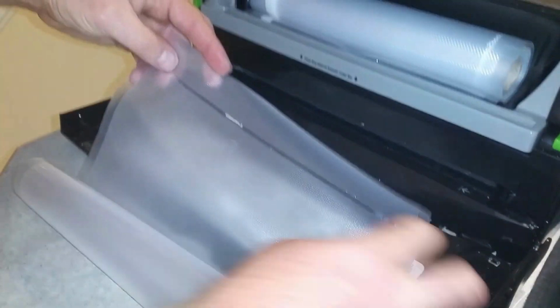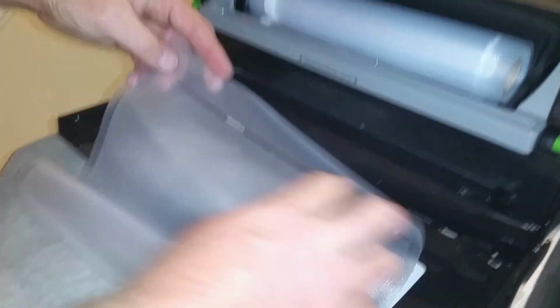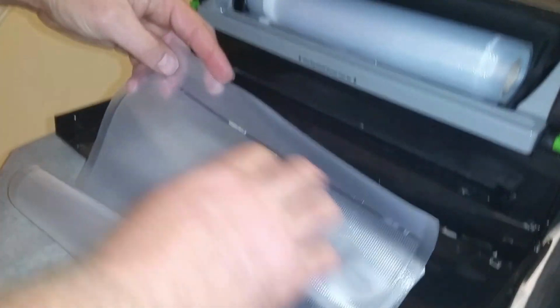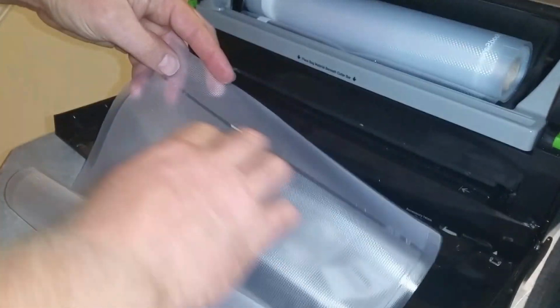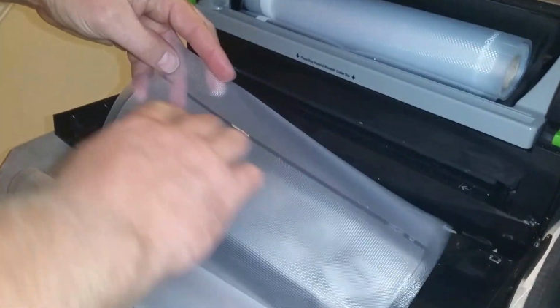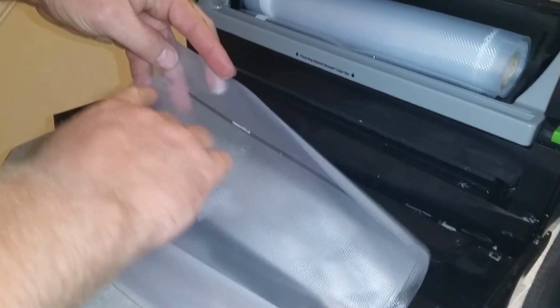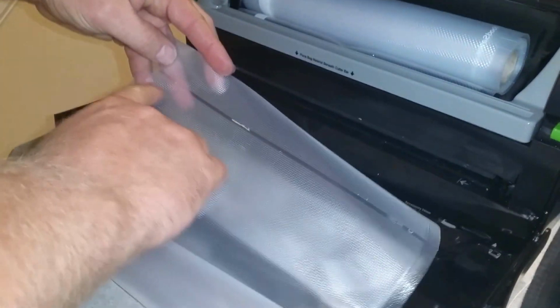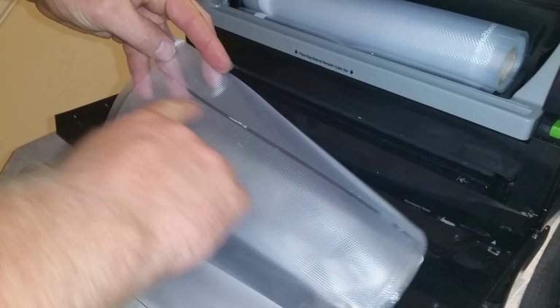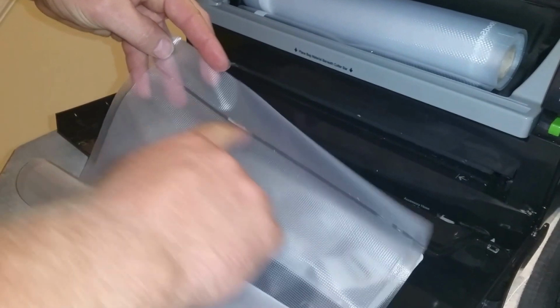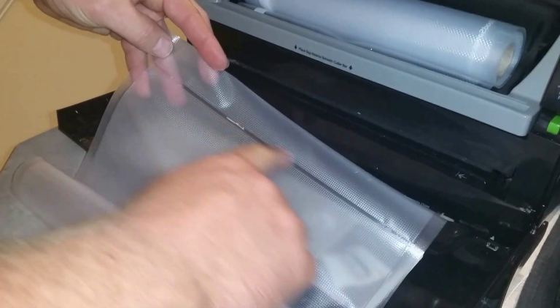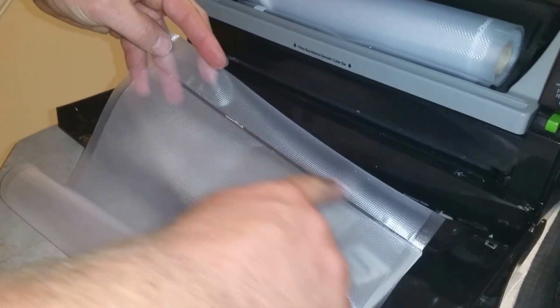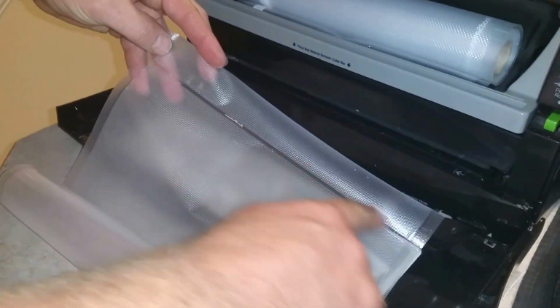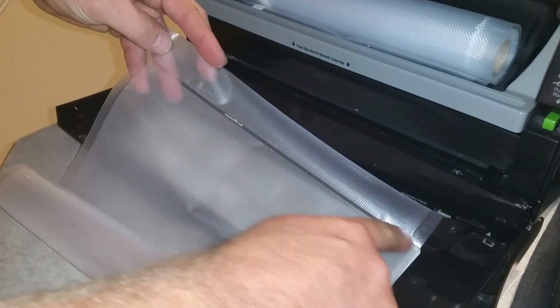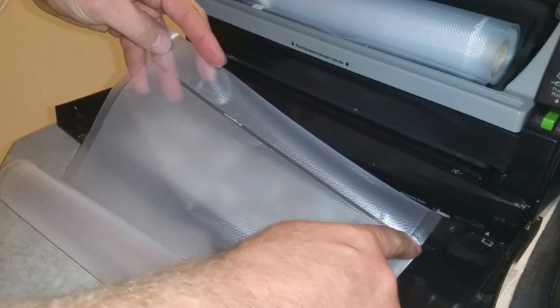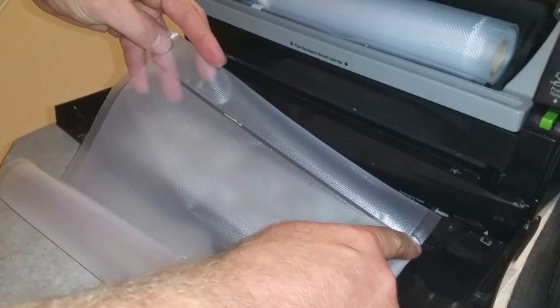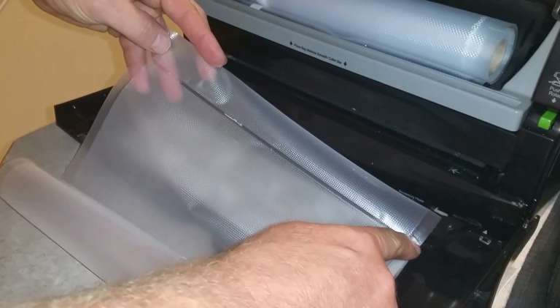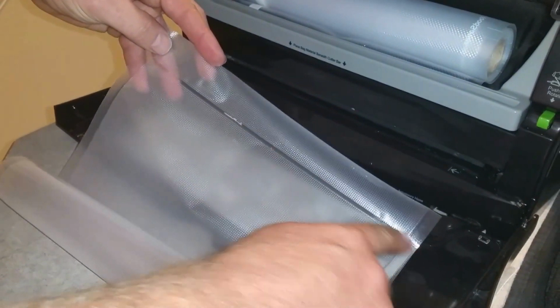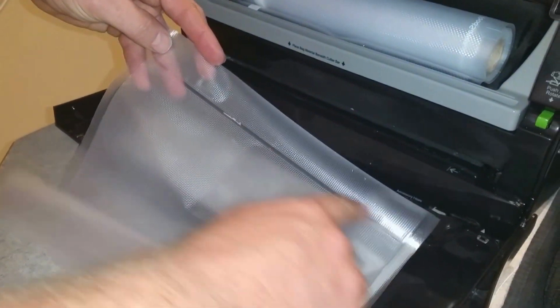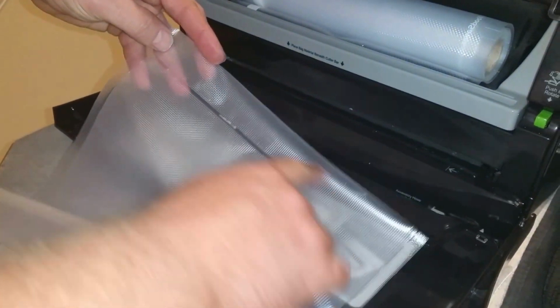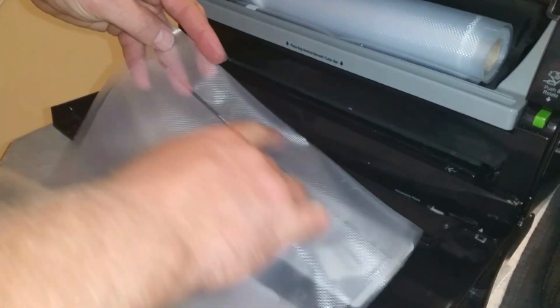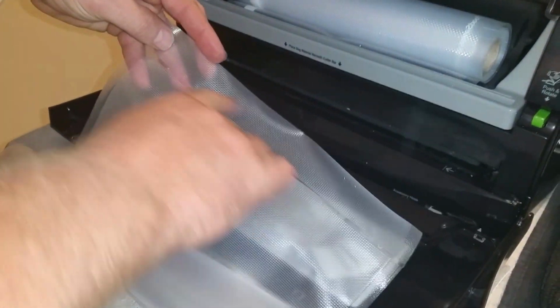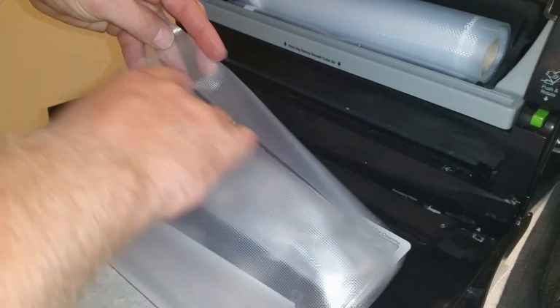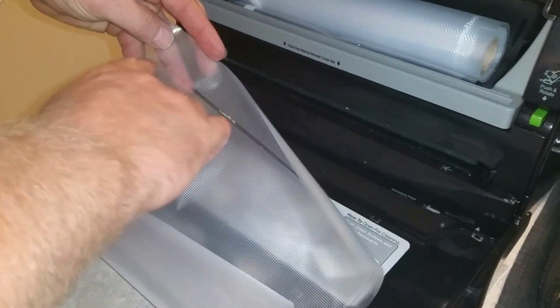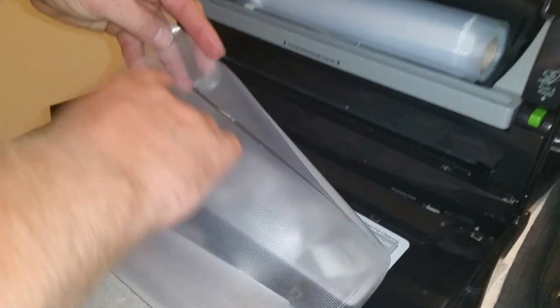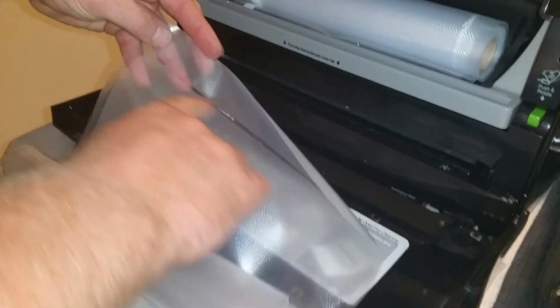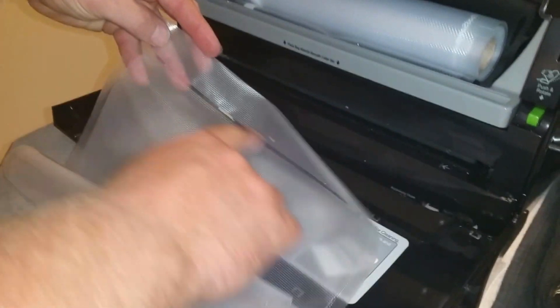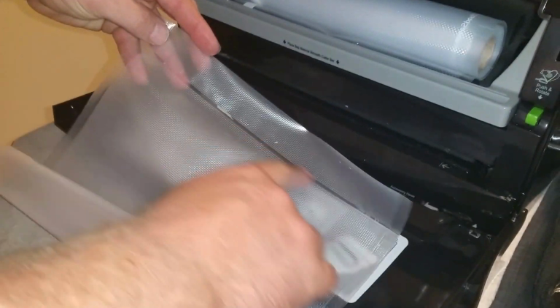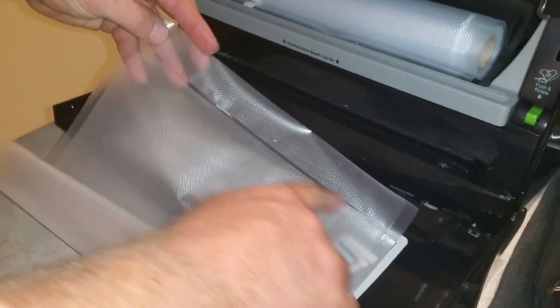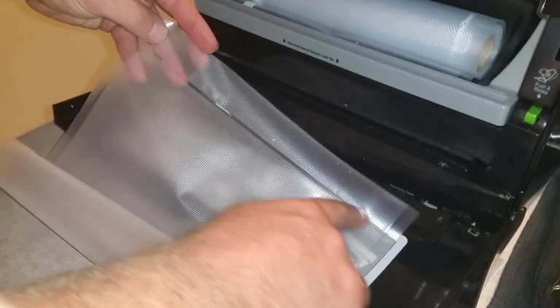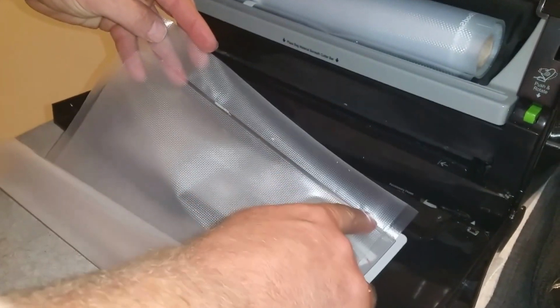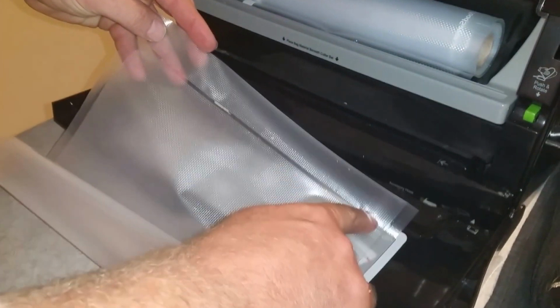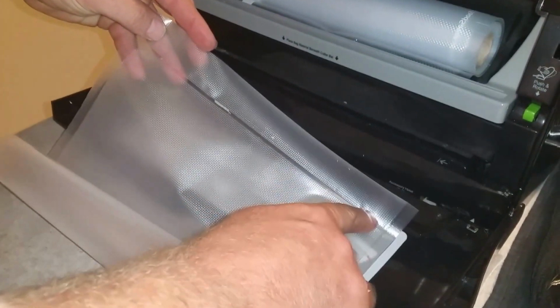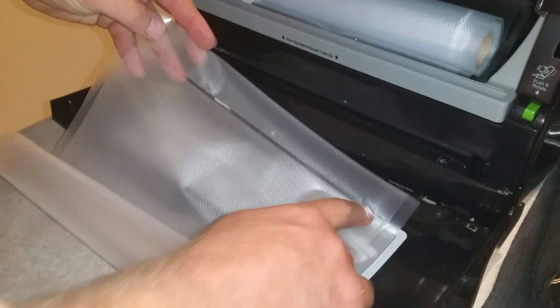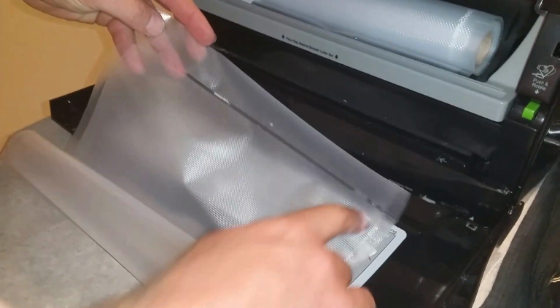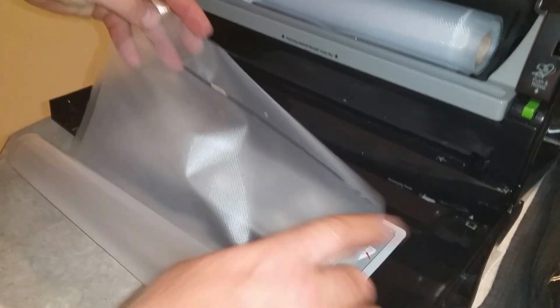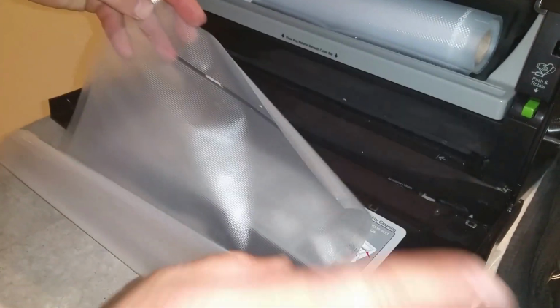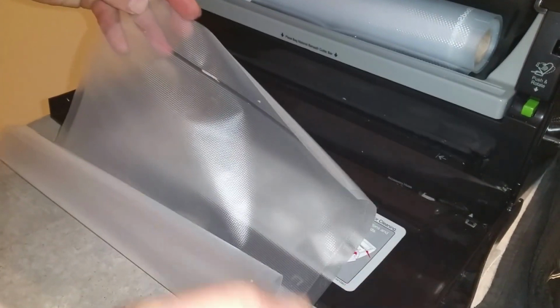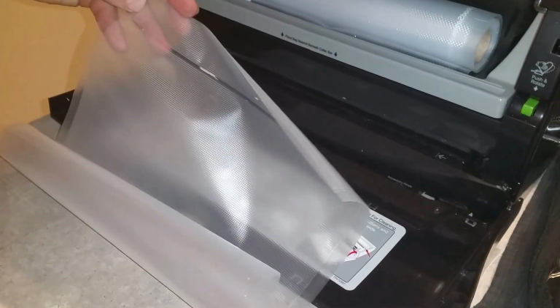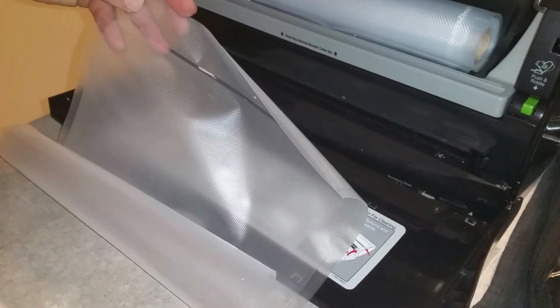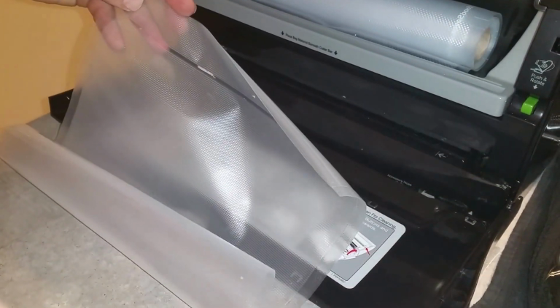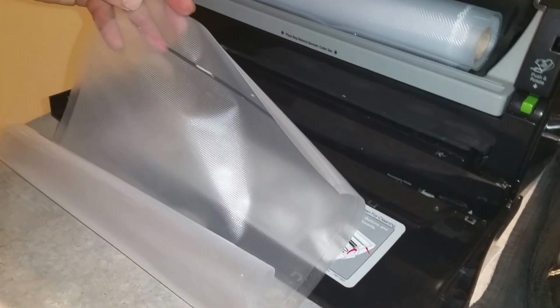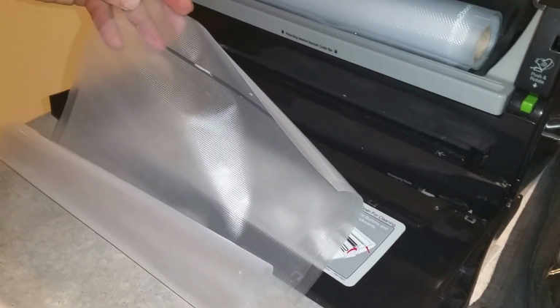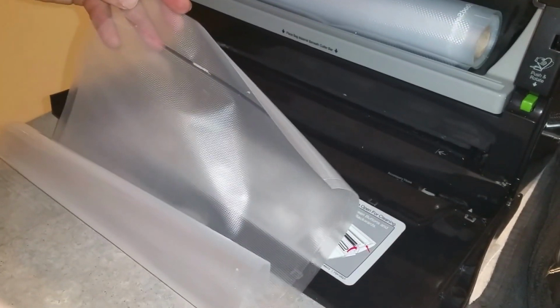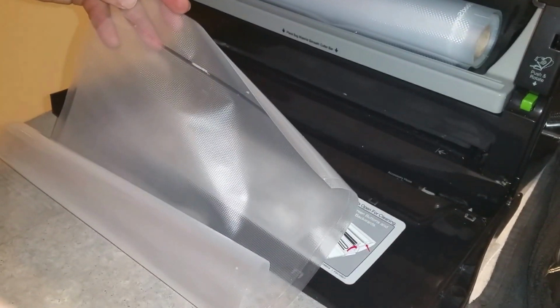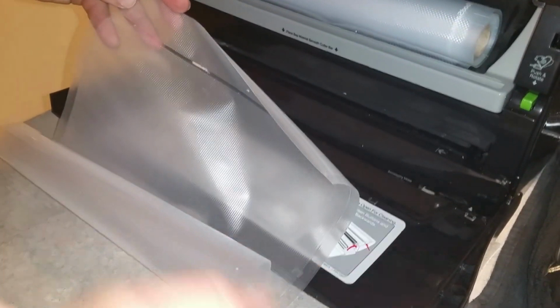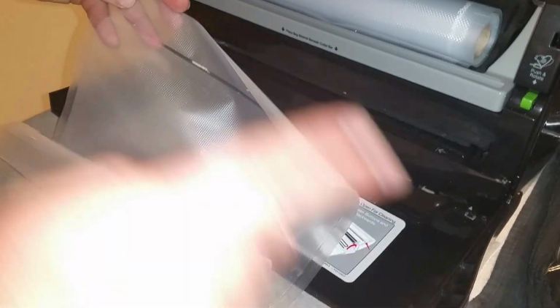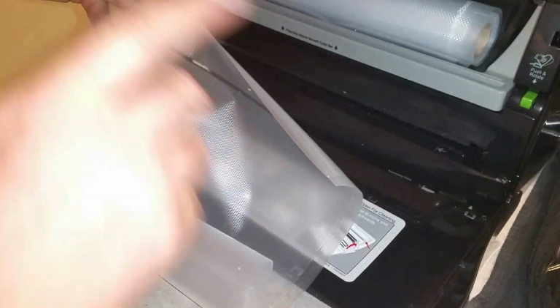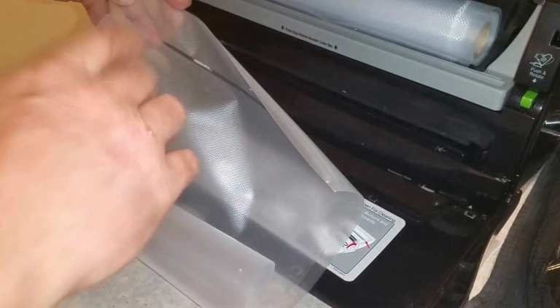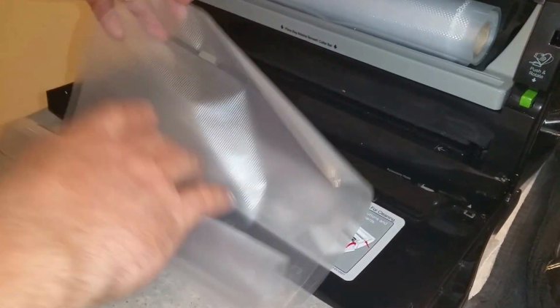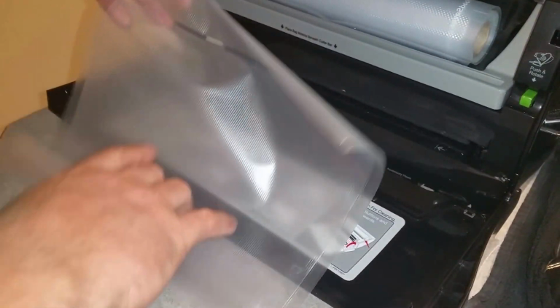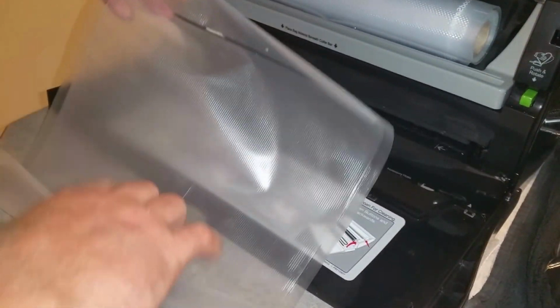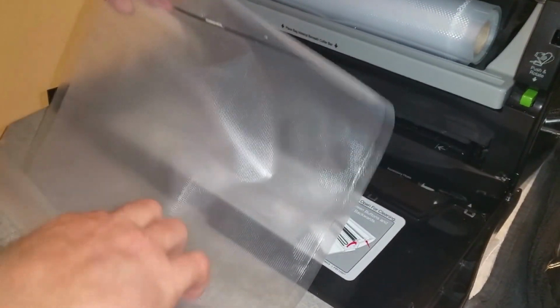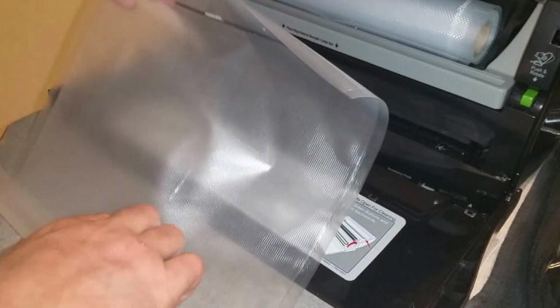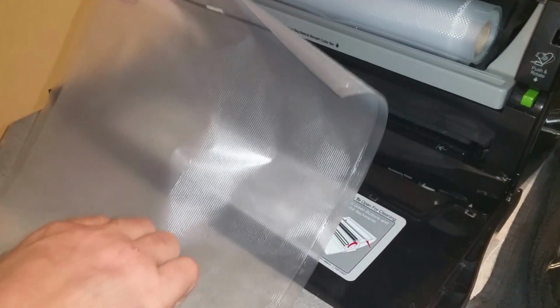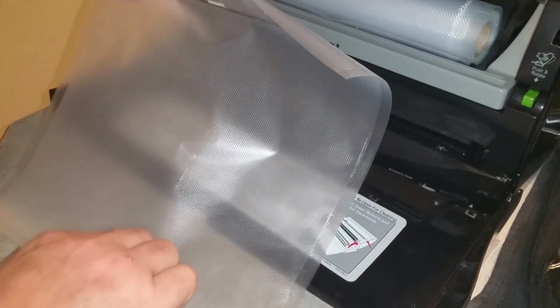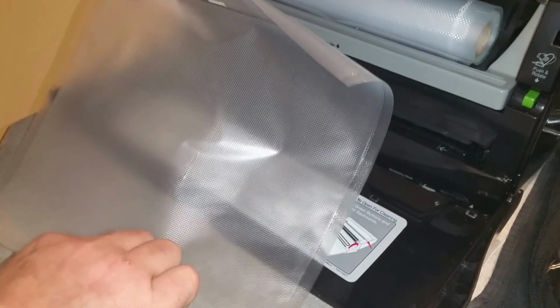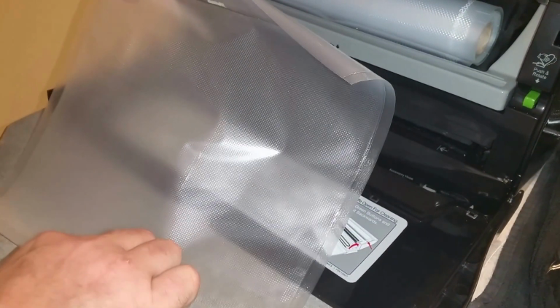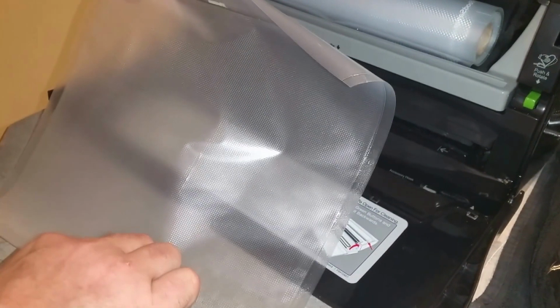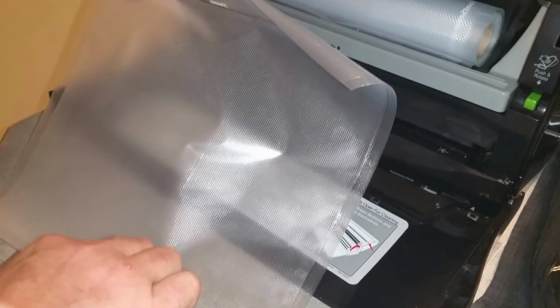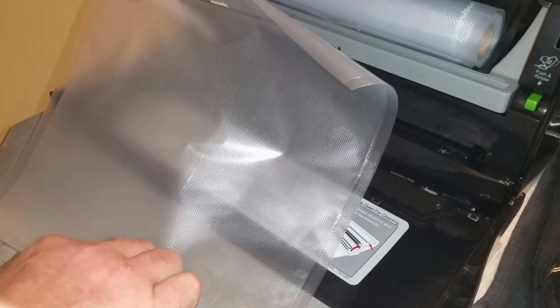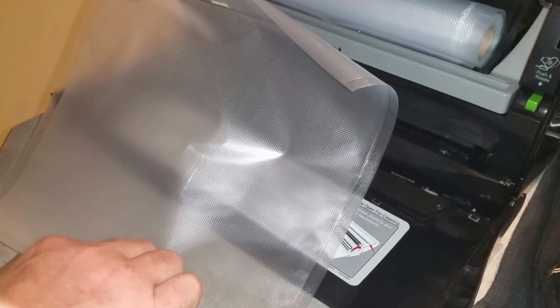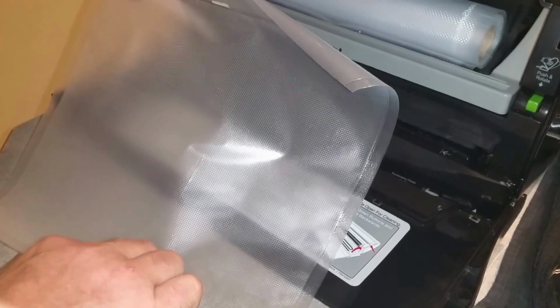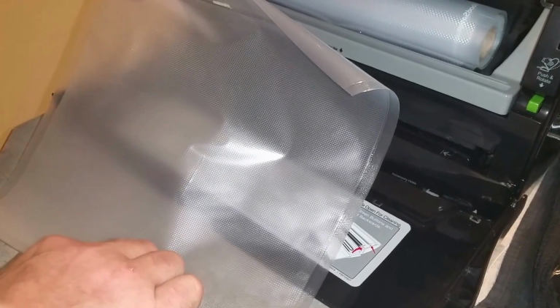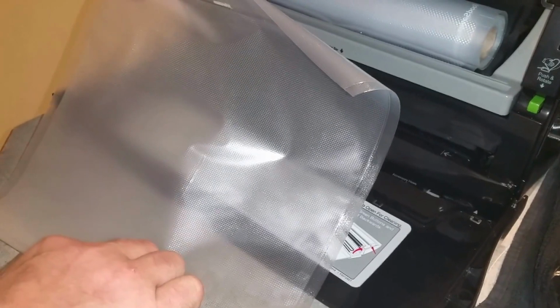Alright, so we got this end of the bag sealed — you can see it did a nice seal. We're going to put our chicken in it and show you how to seal the other side.